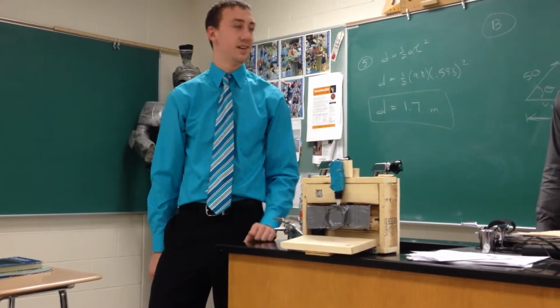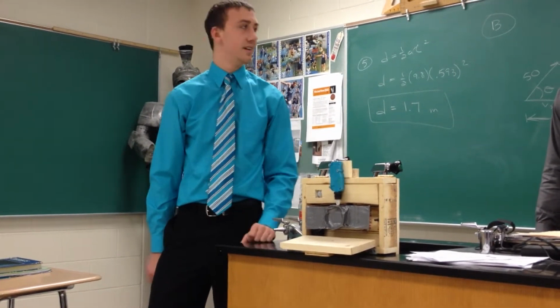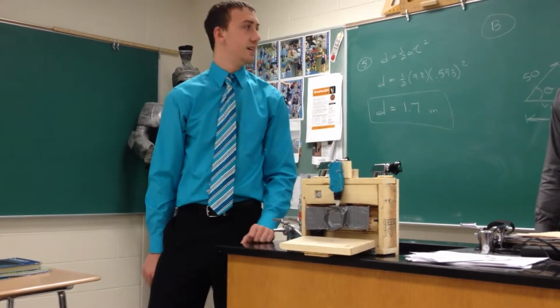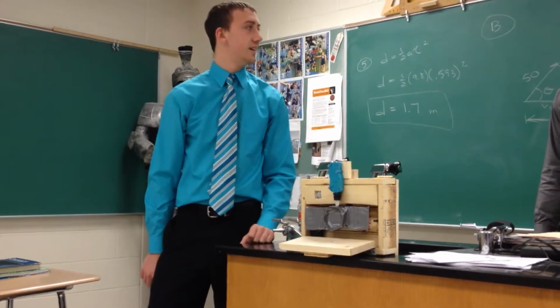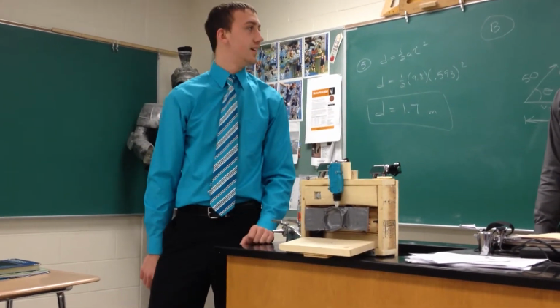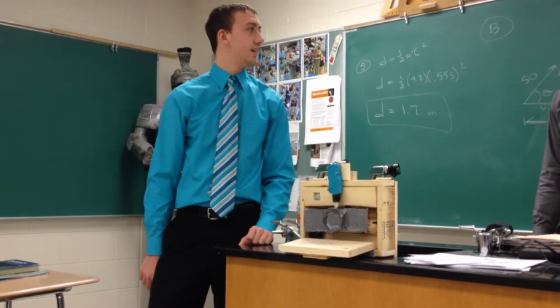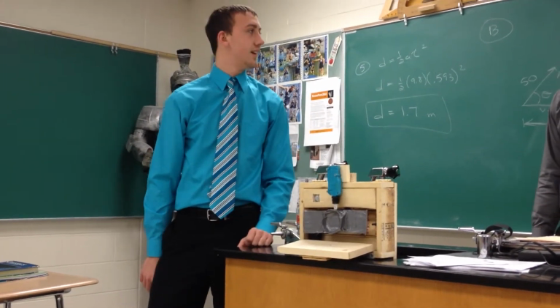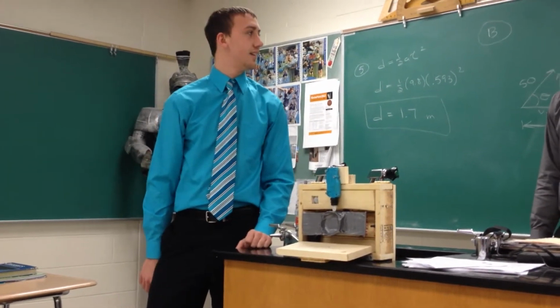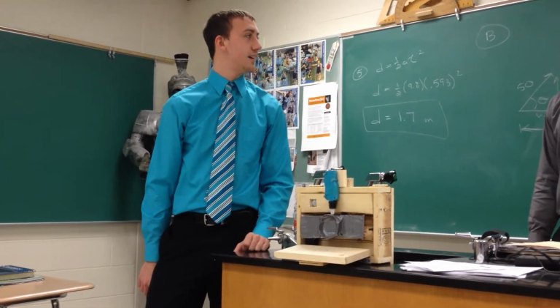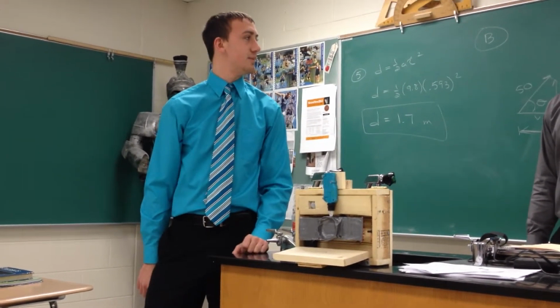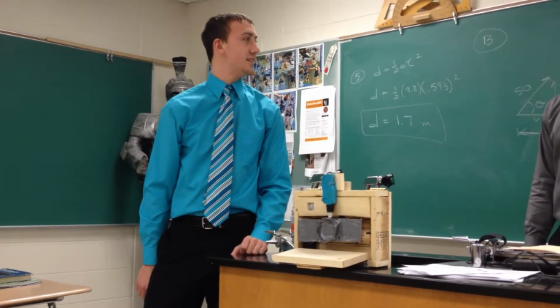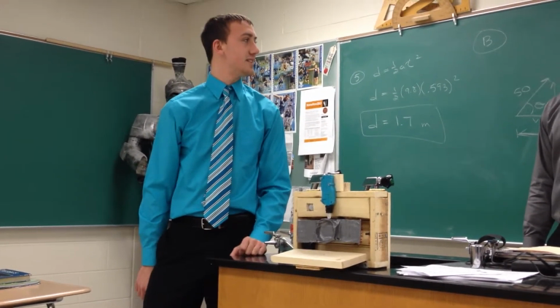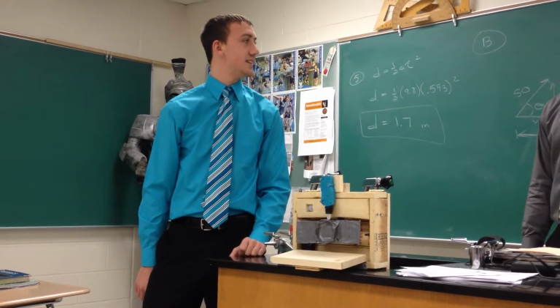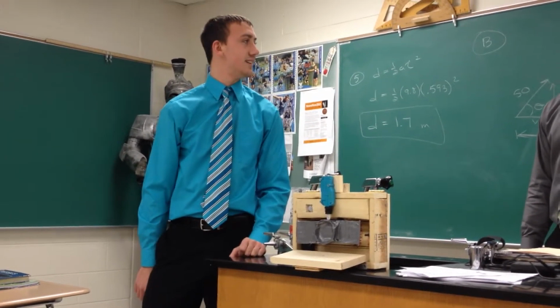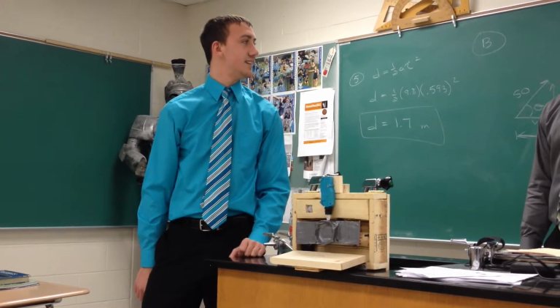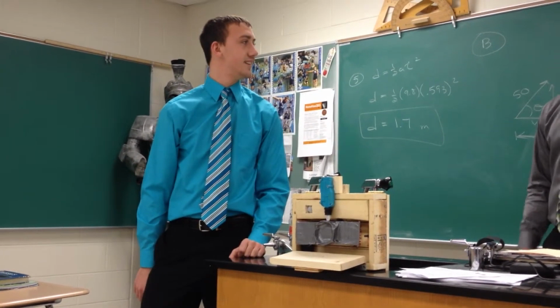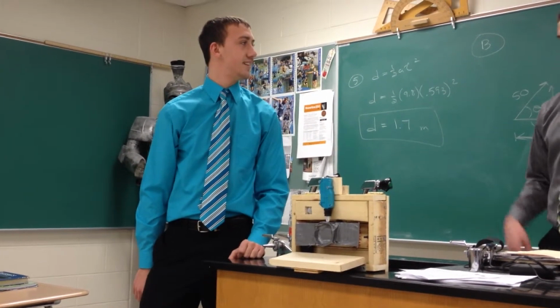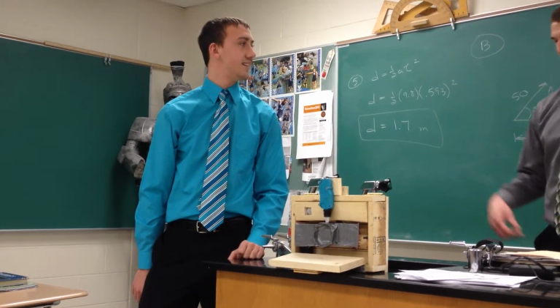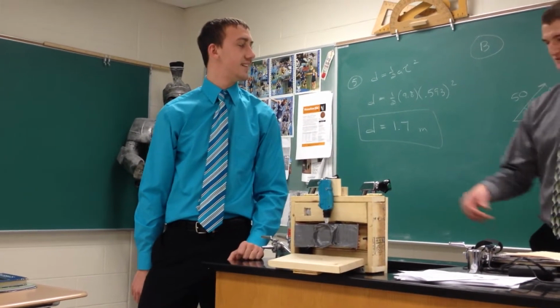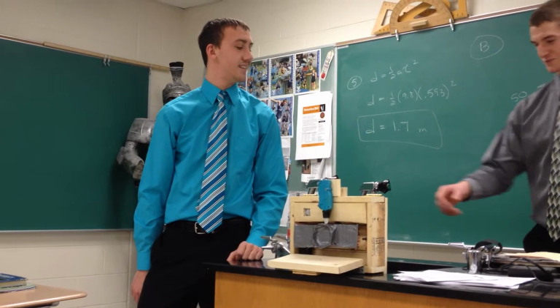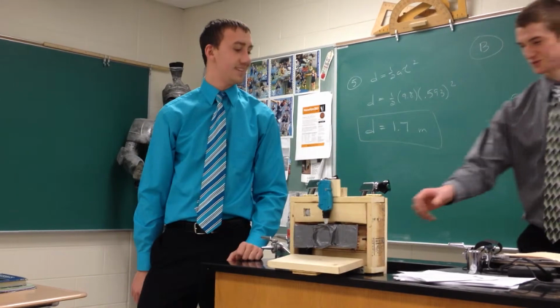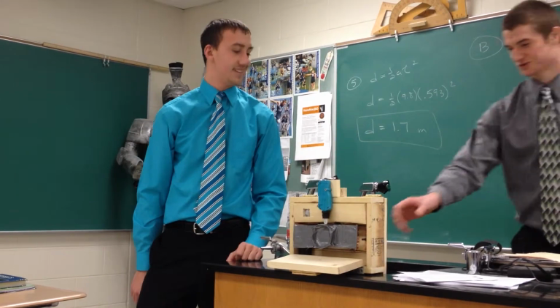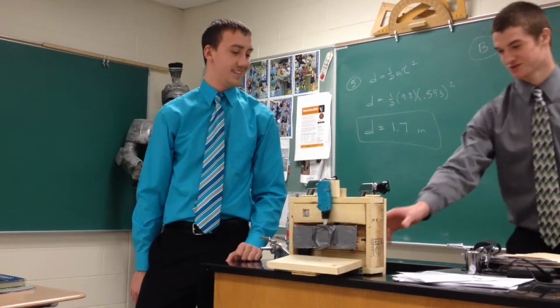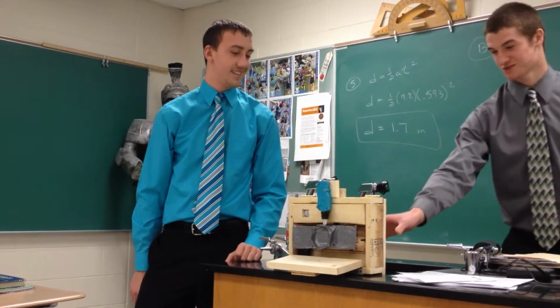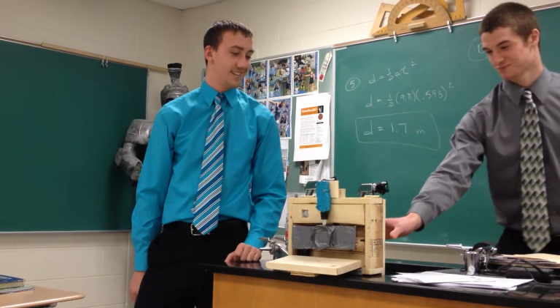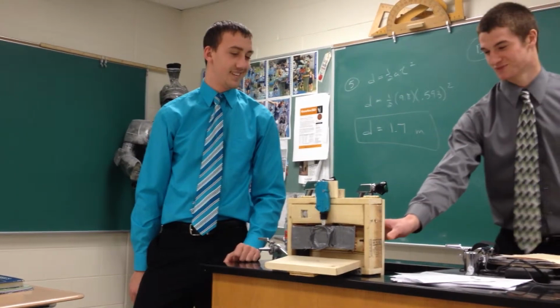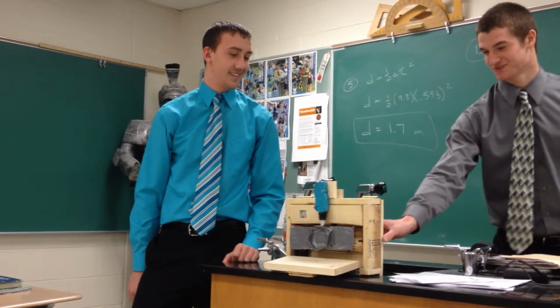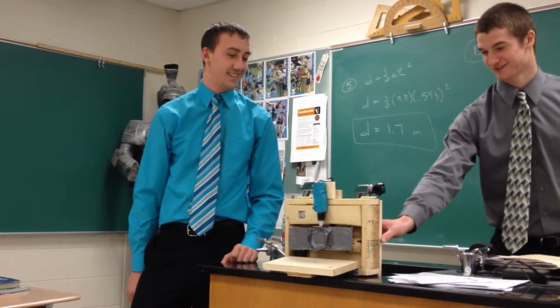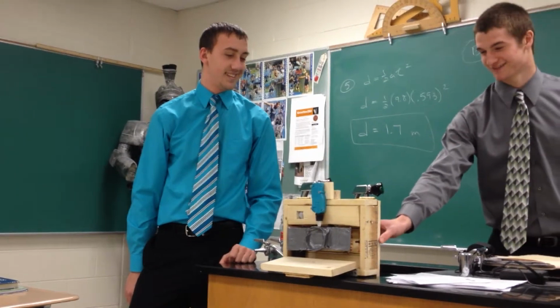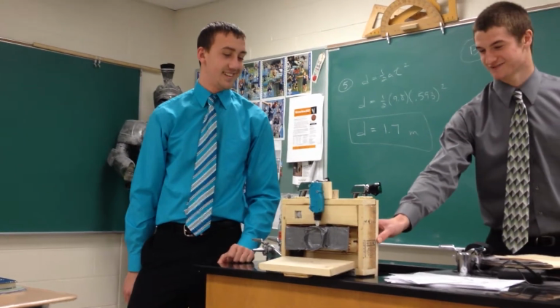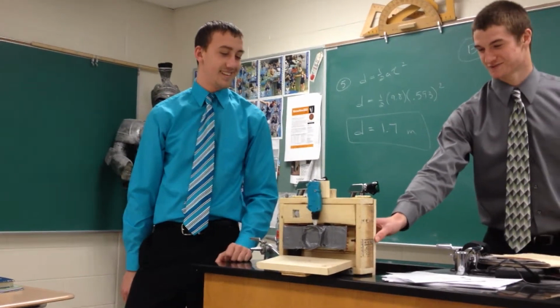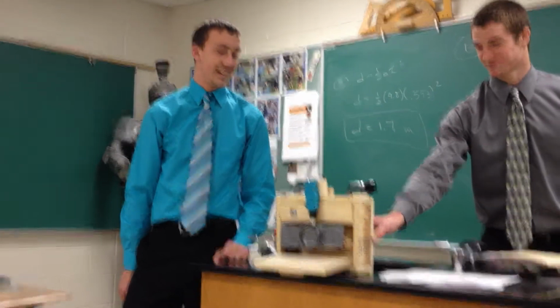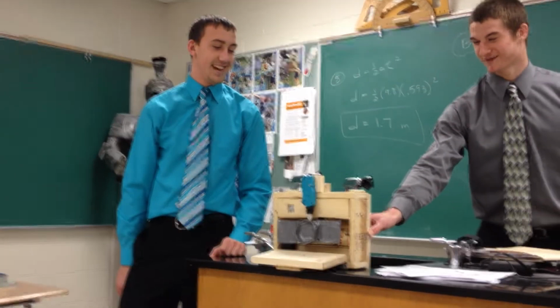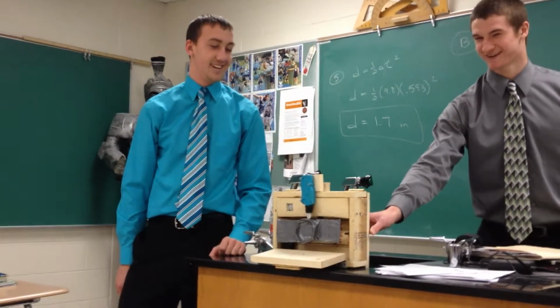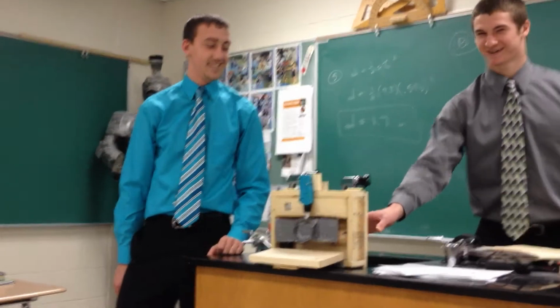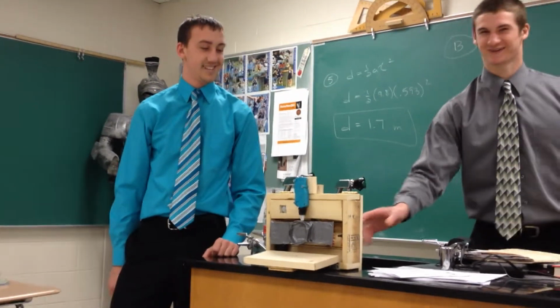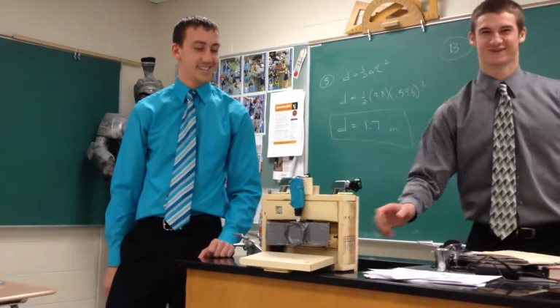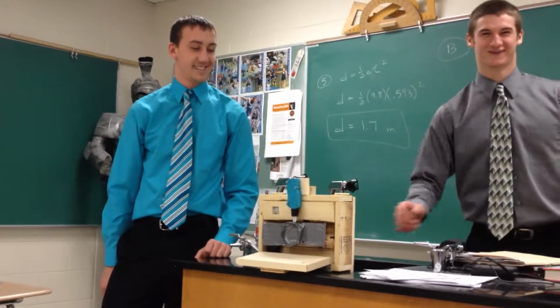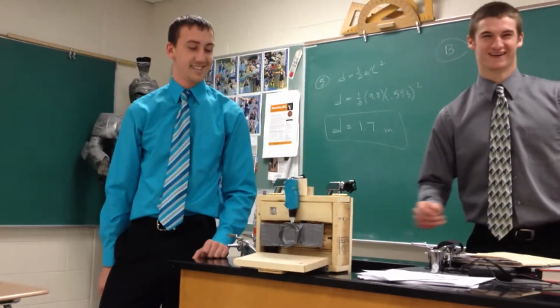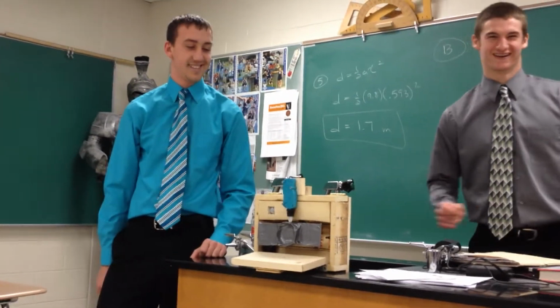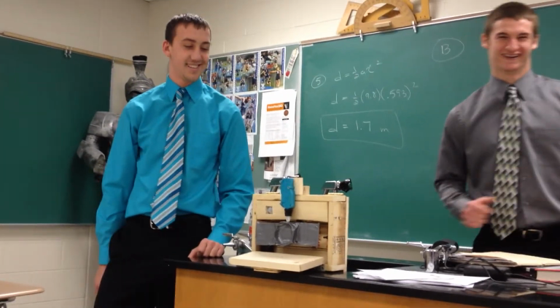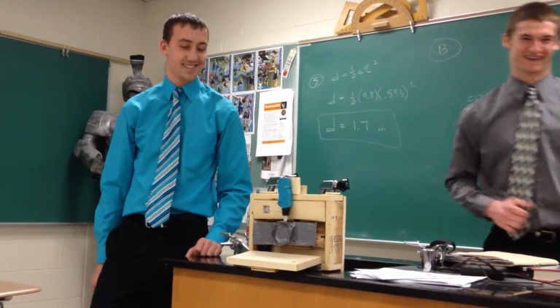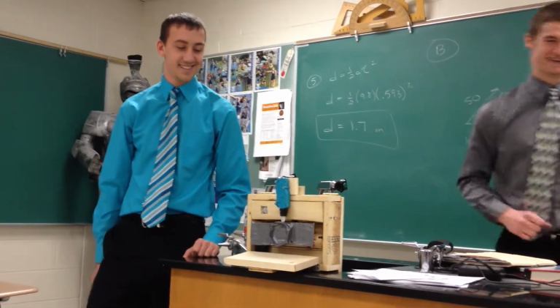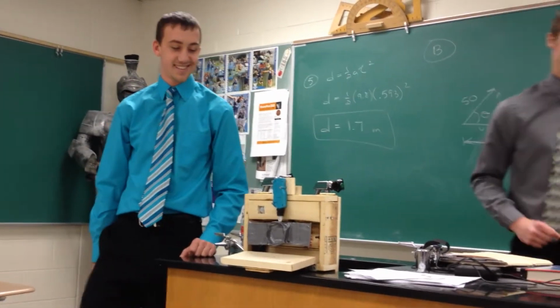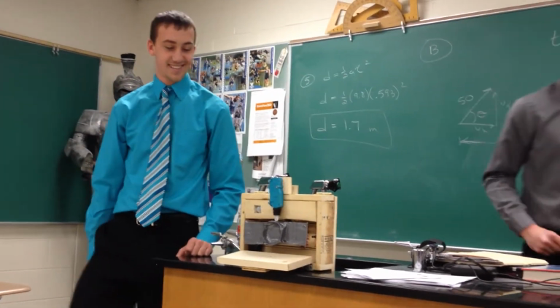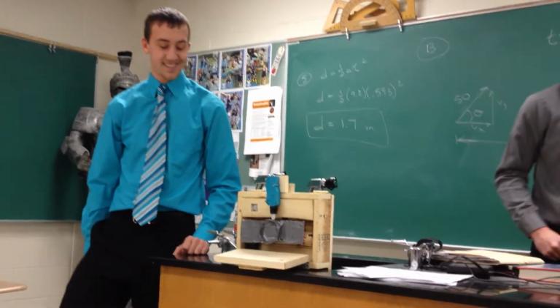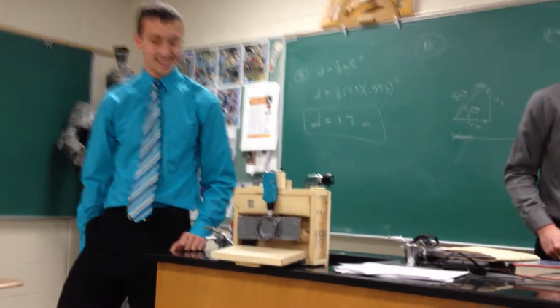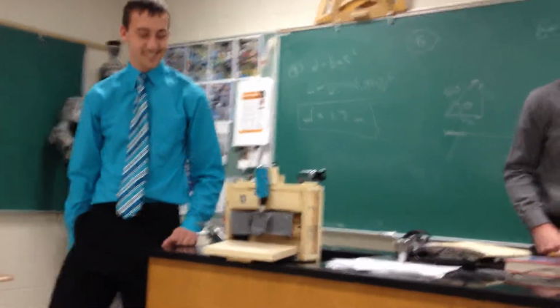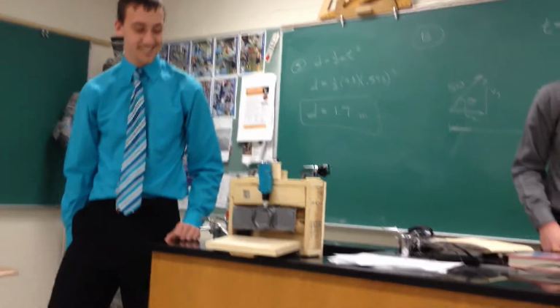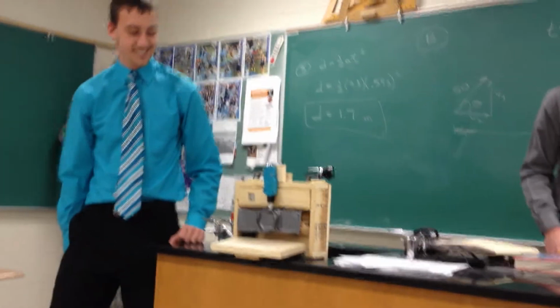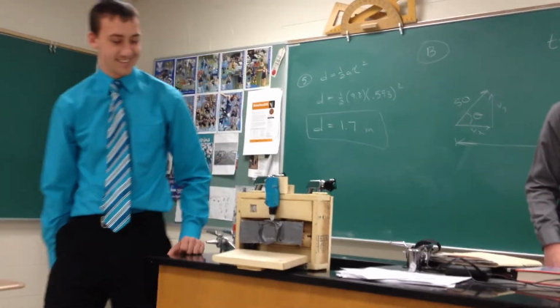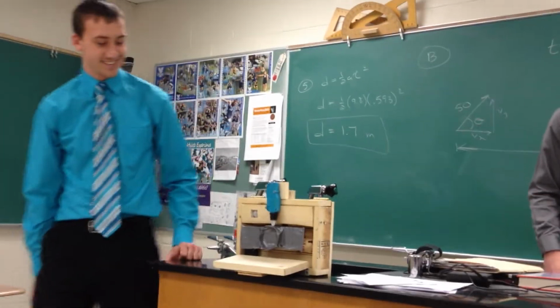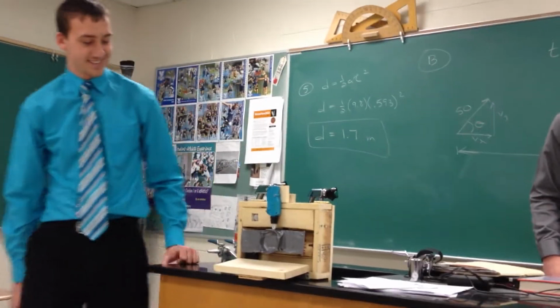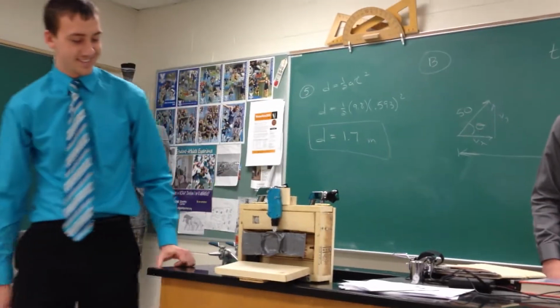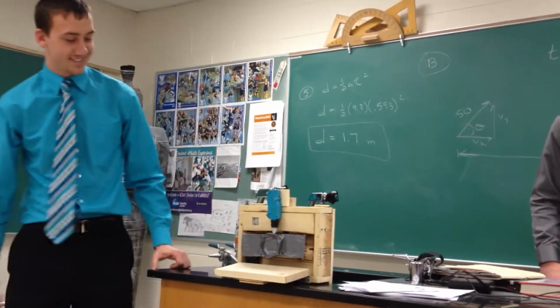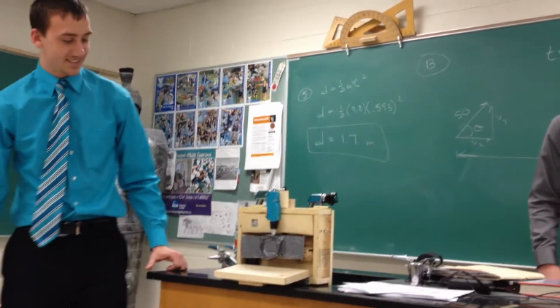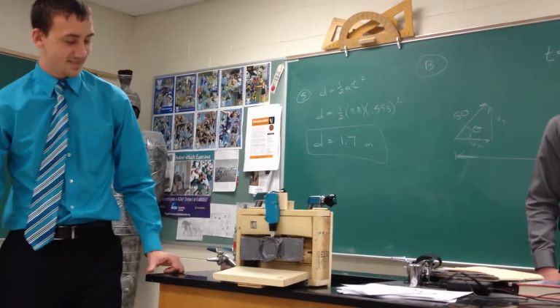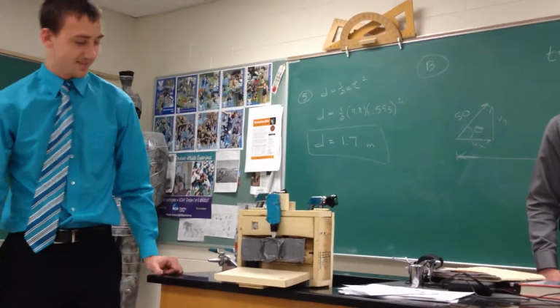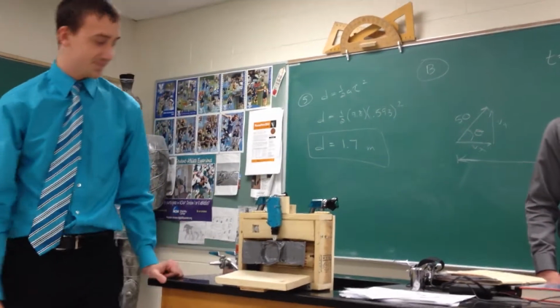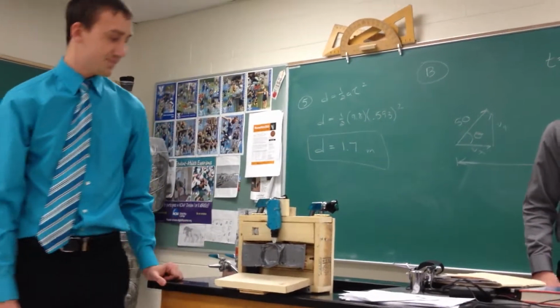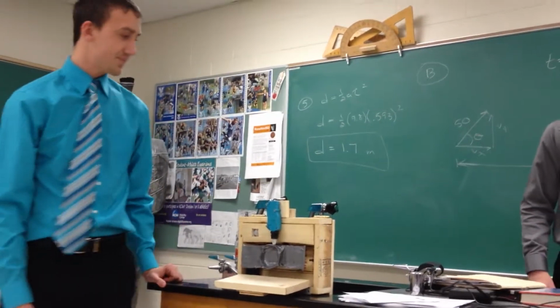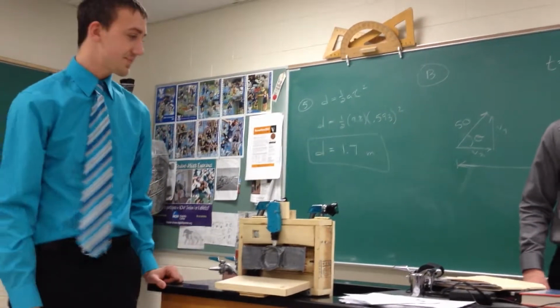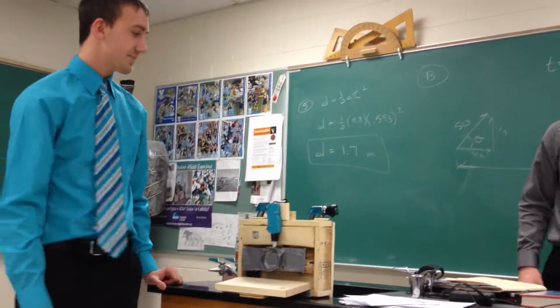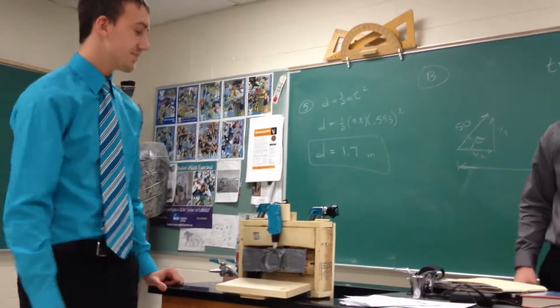Alright, let's see it. And it's got some cool adjustable stakes in the back.